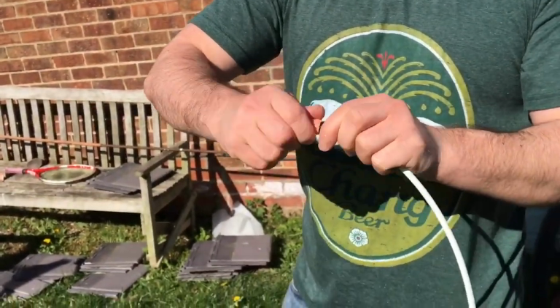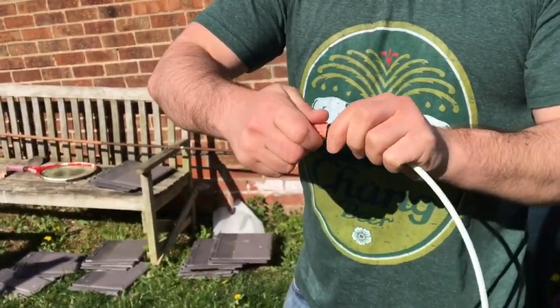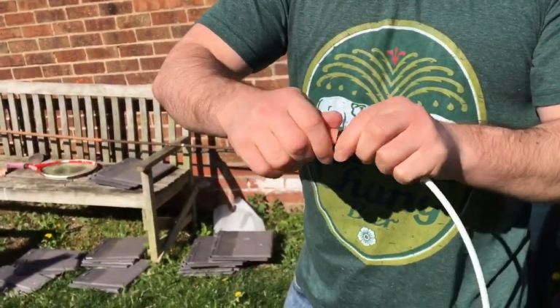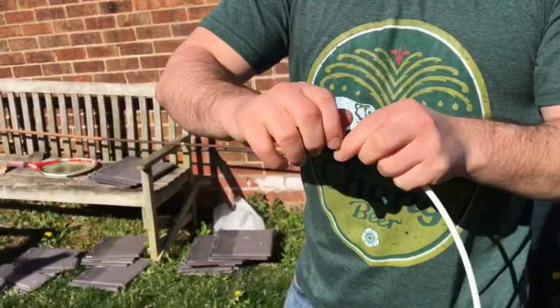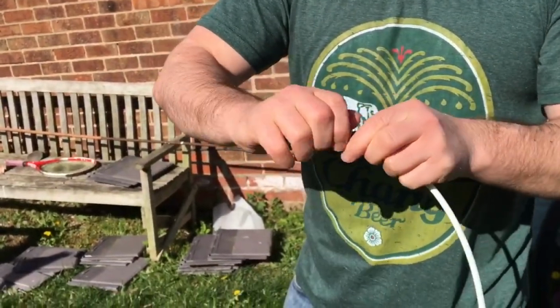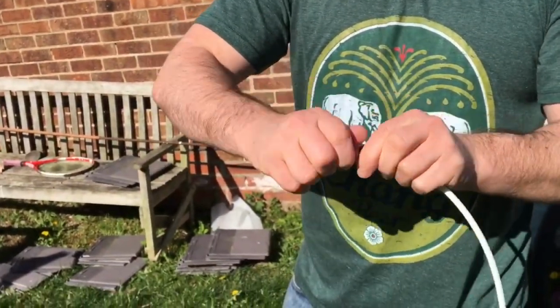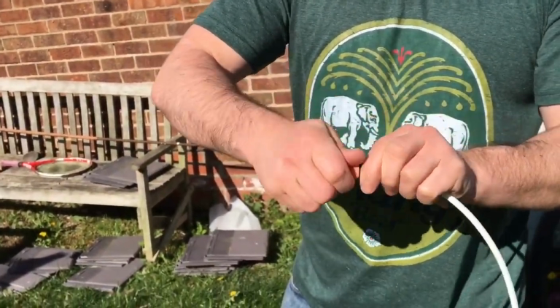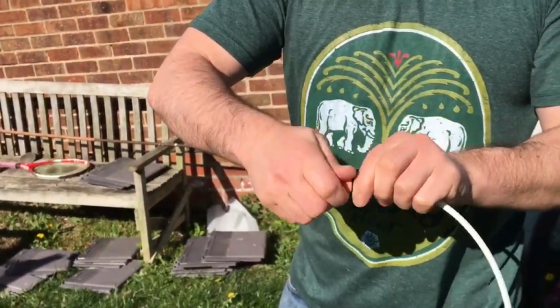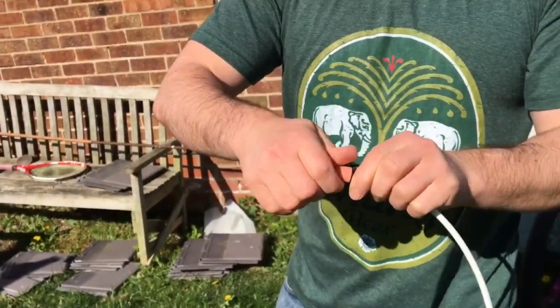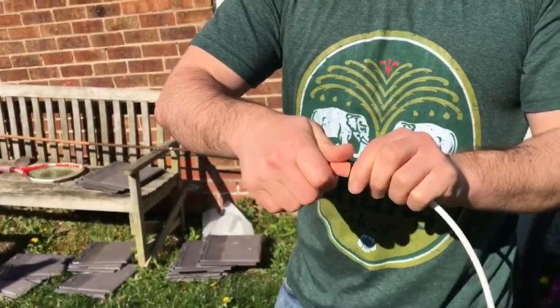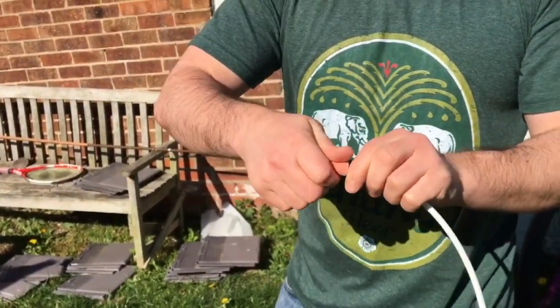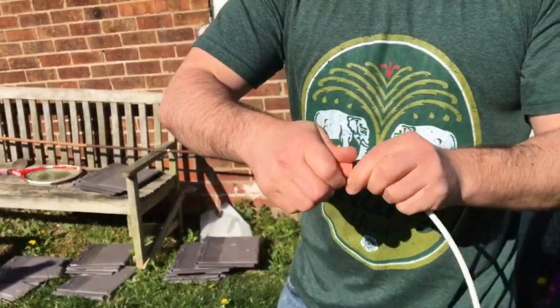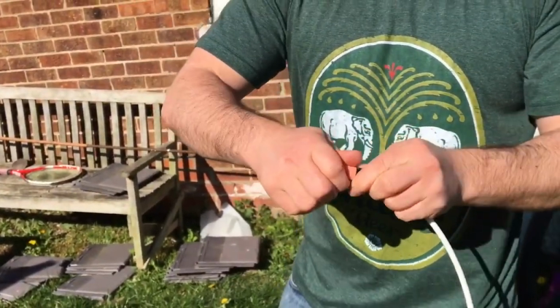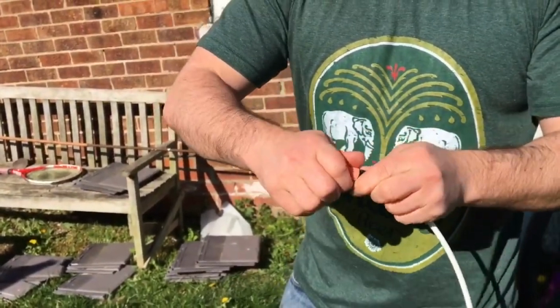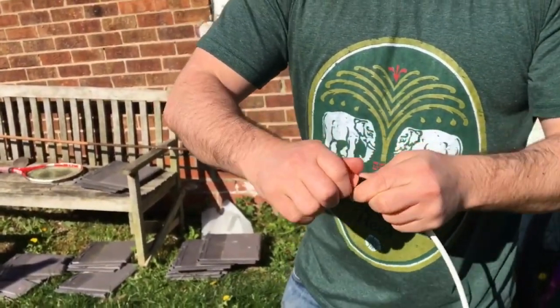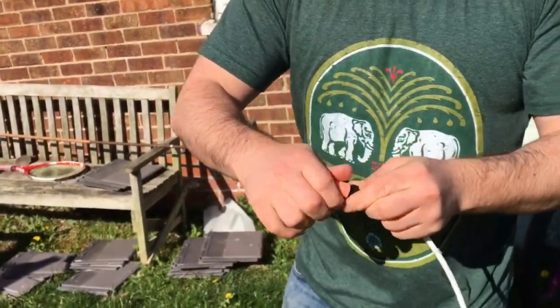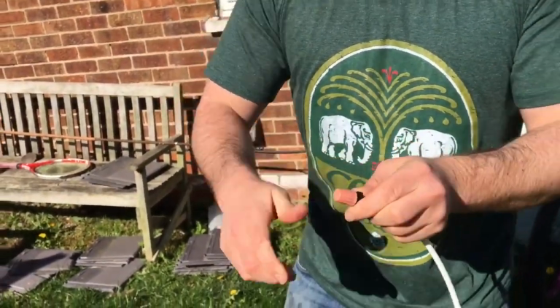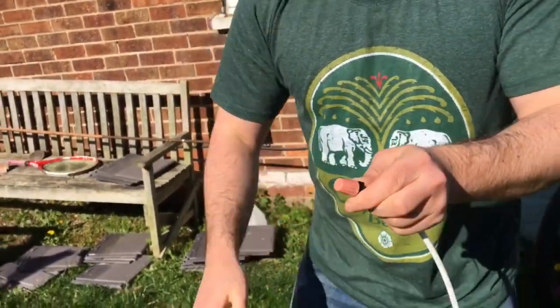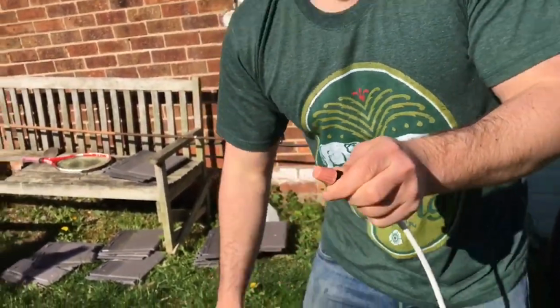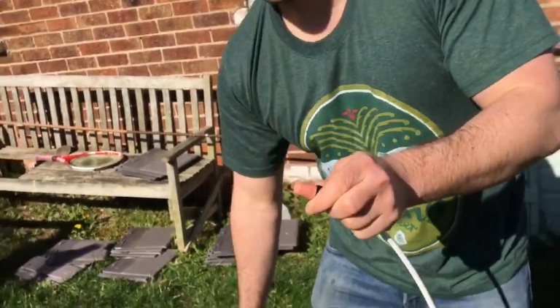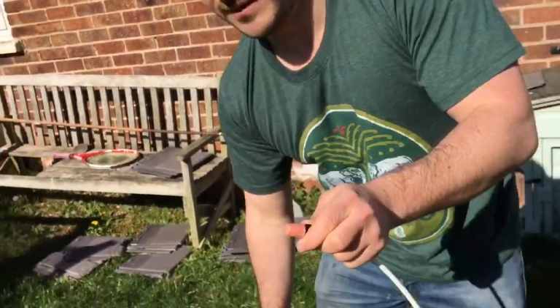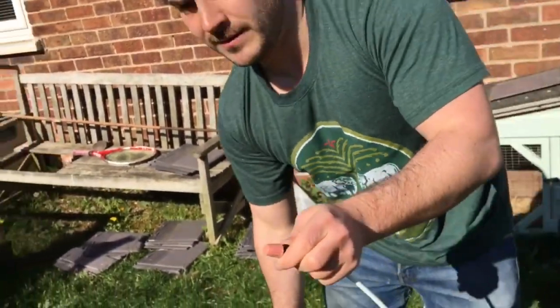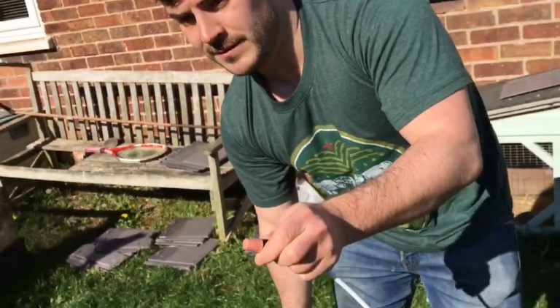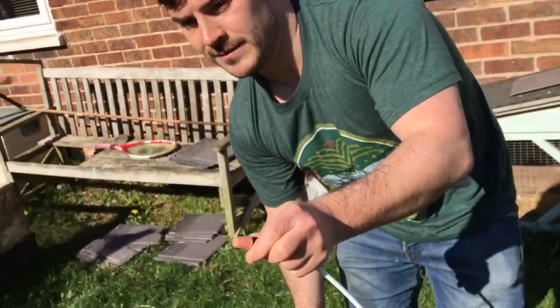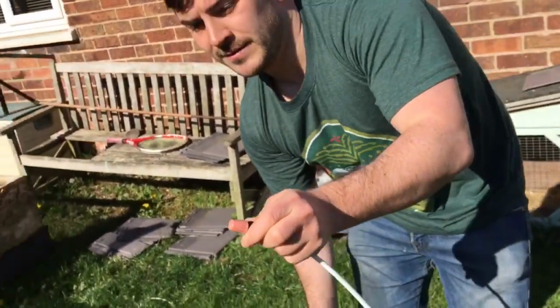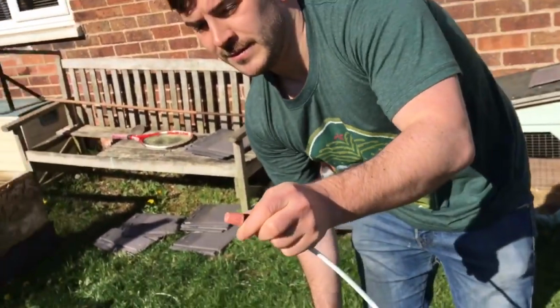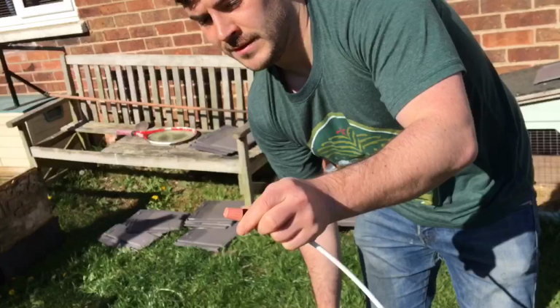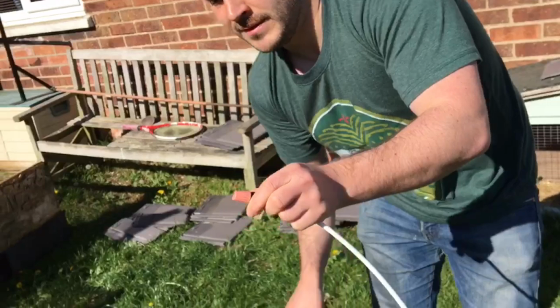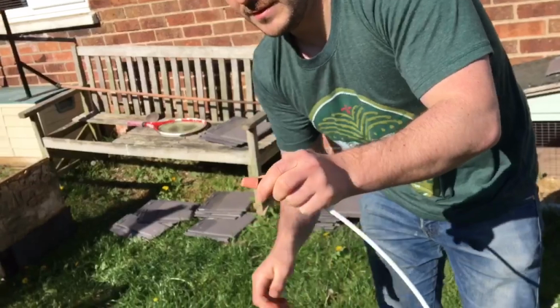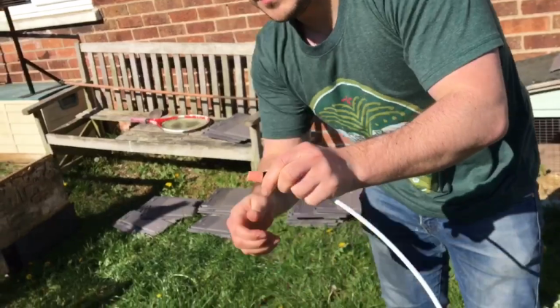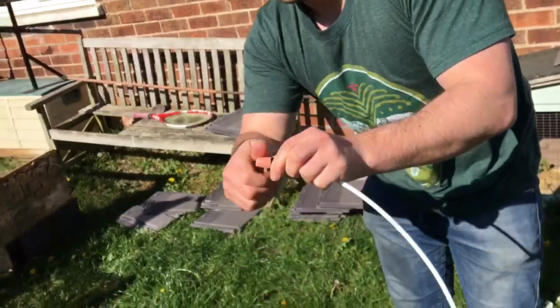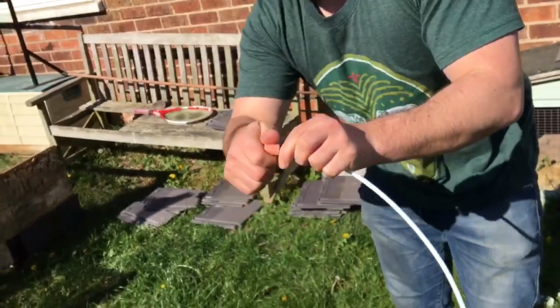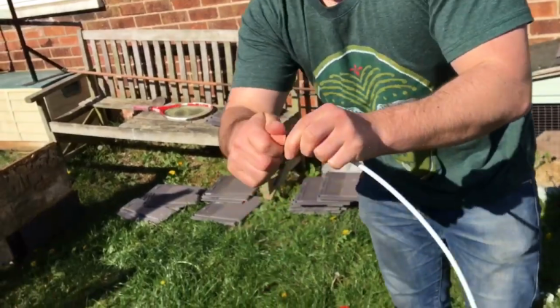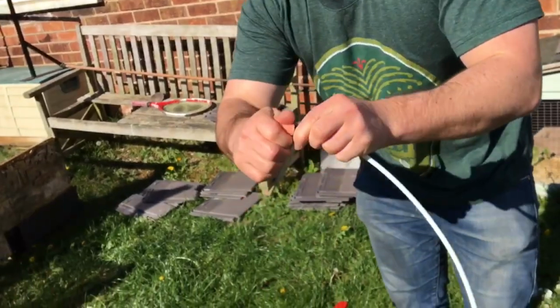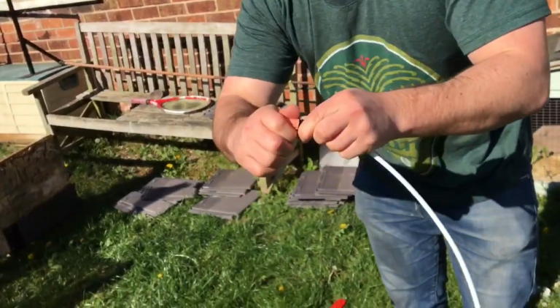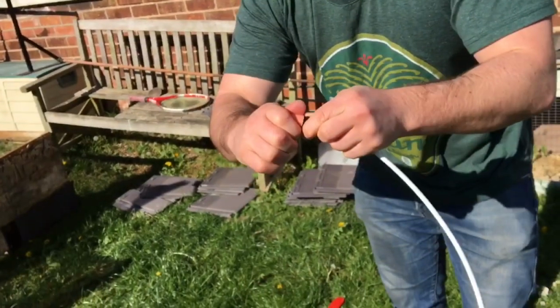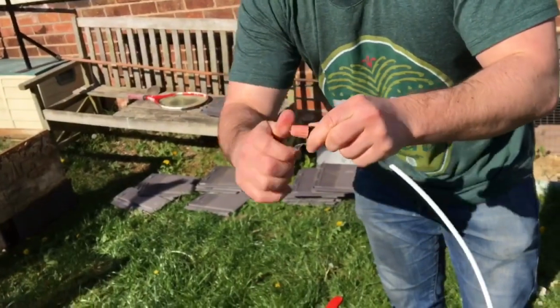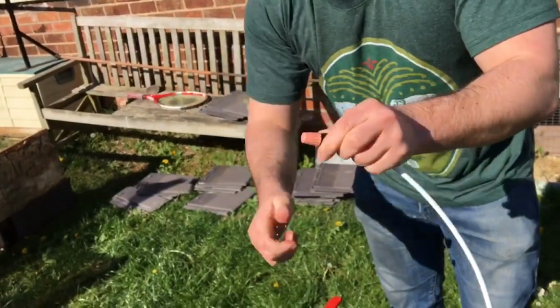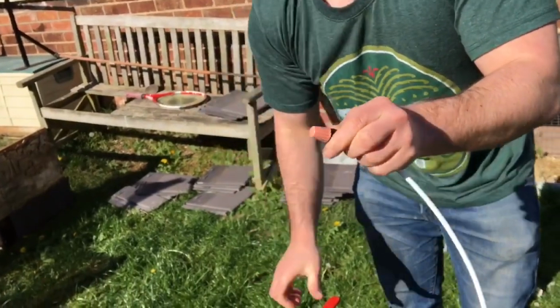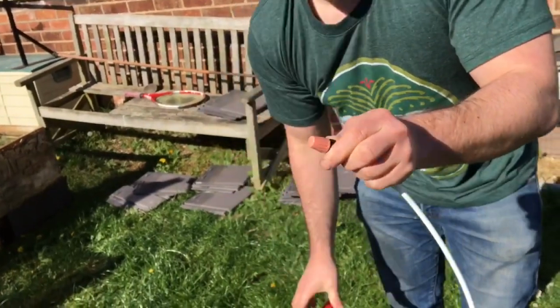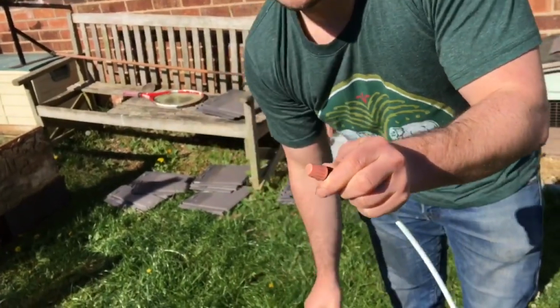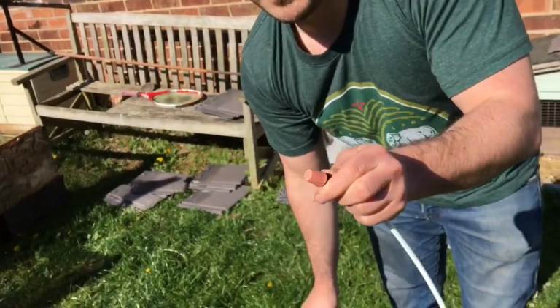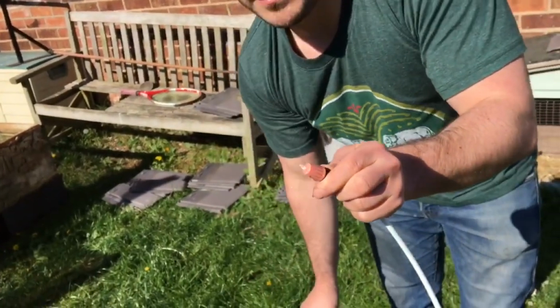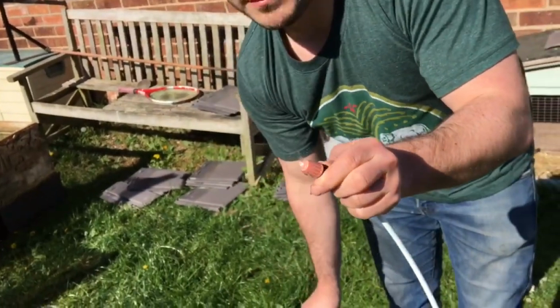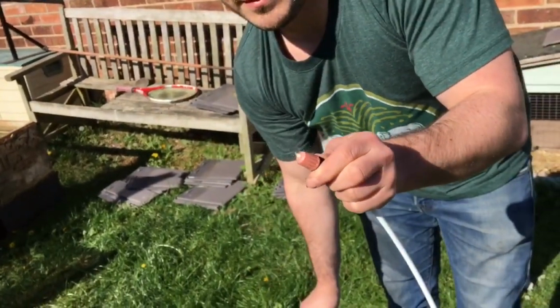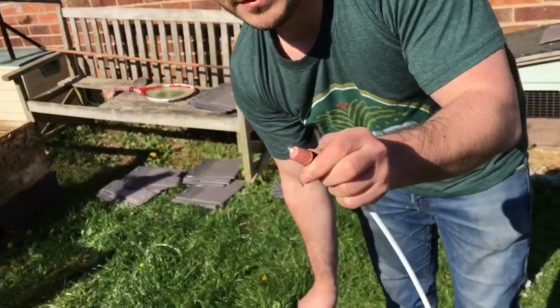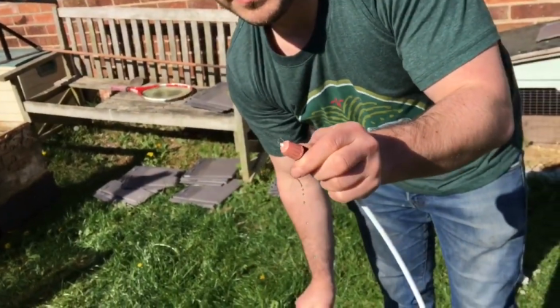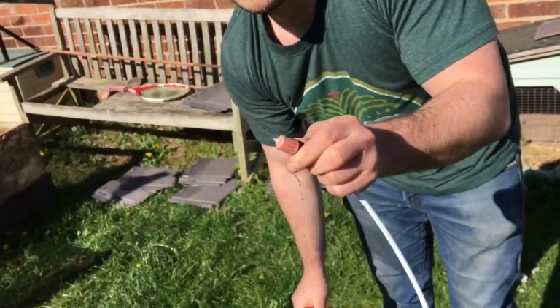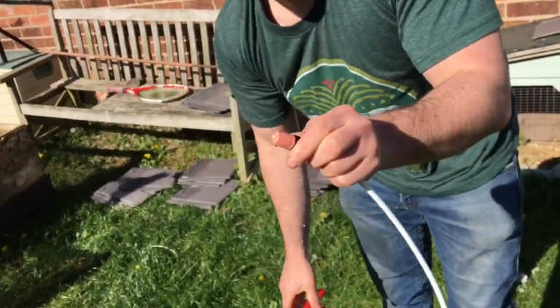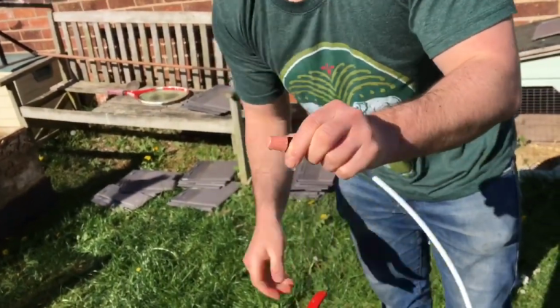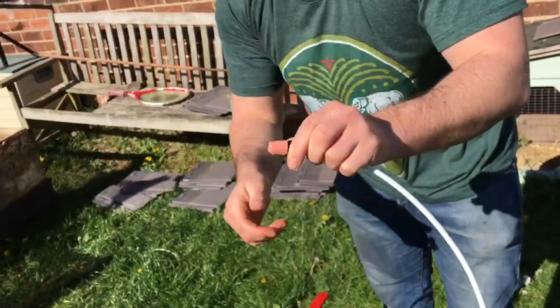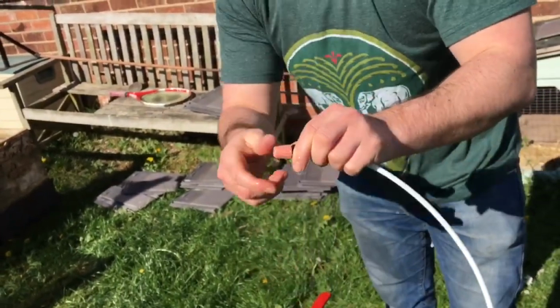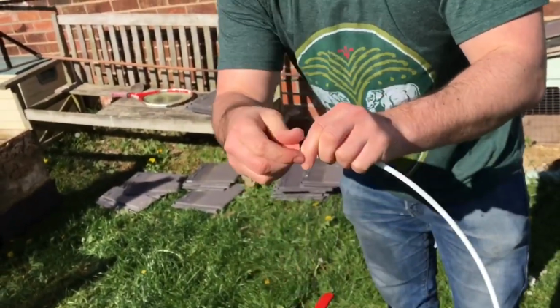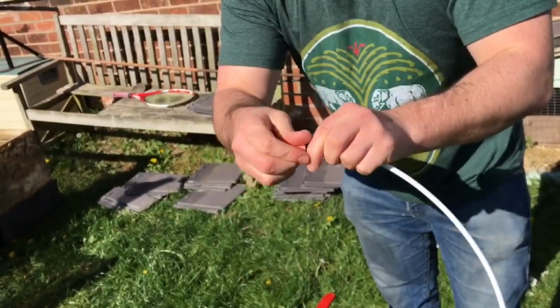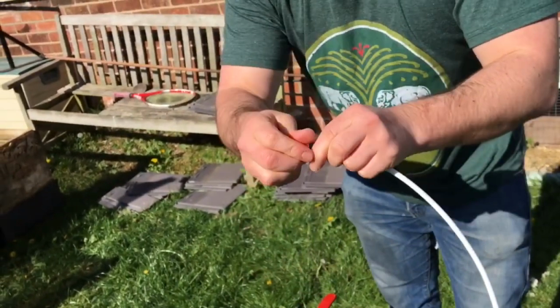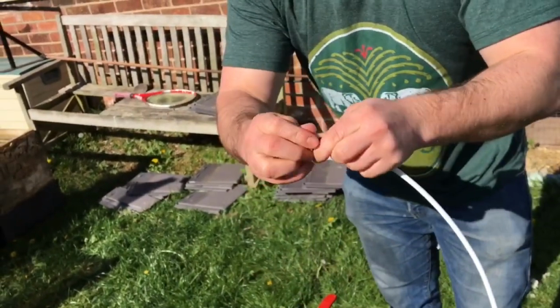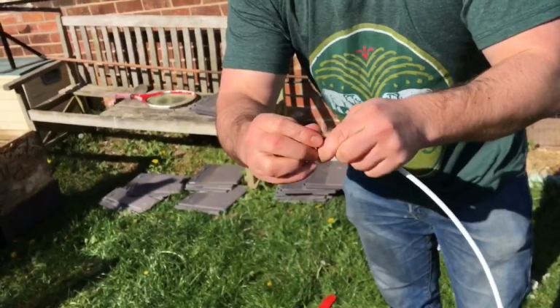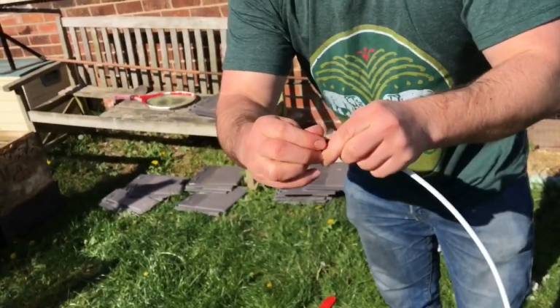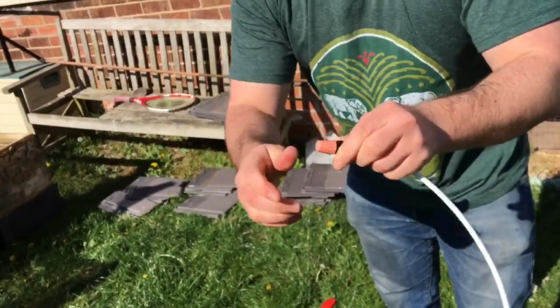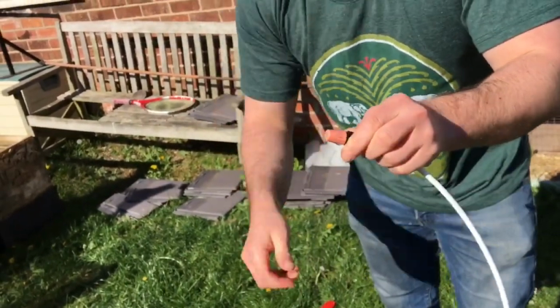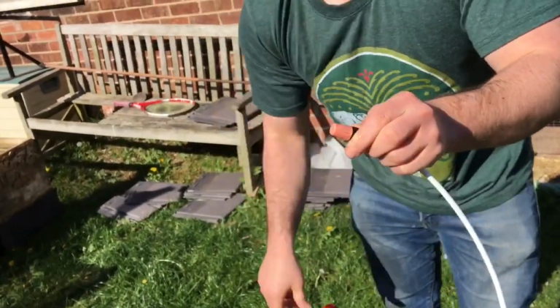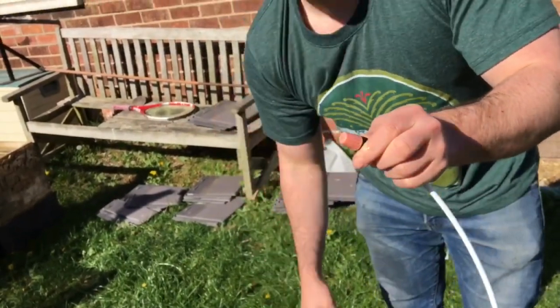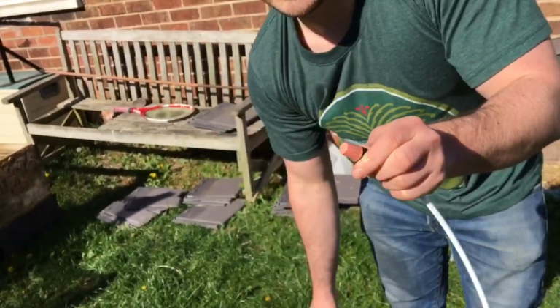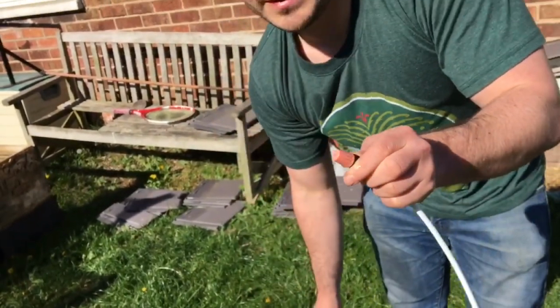If you tighten it, it'll go a bit finer. A bit too tight though — that's a bit too fine.